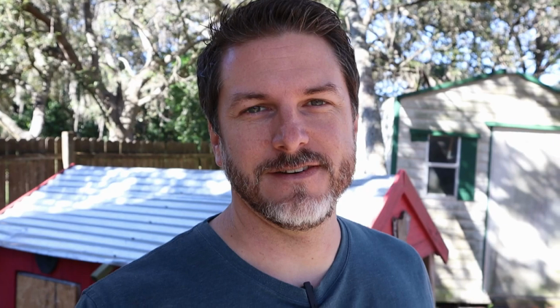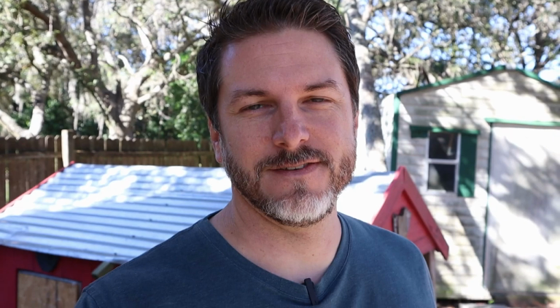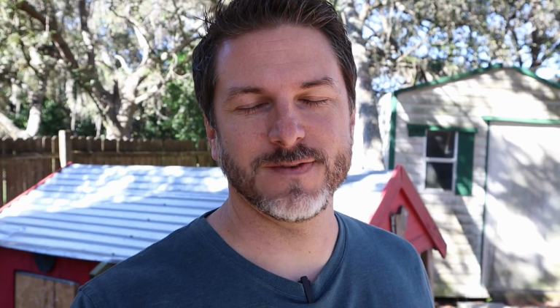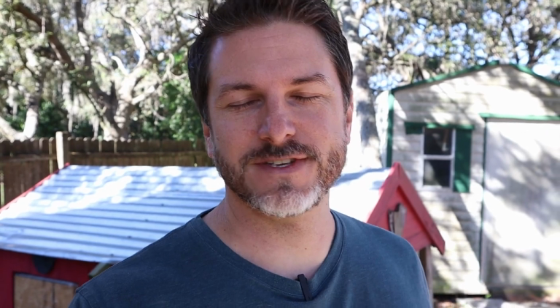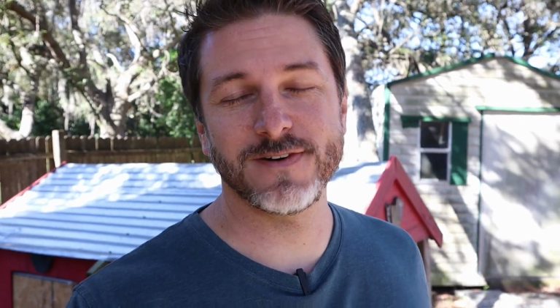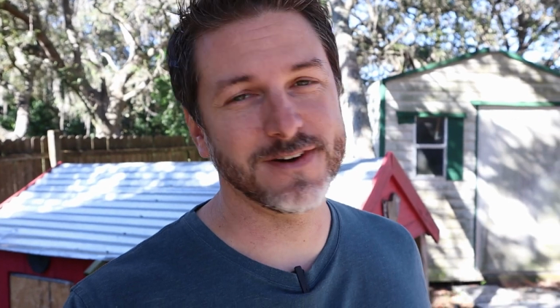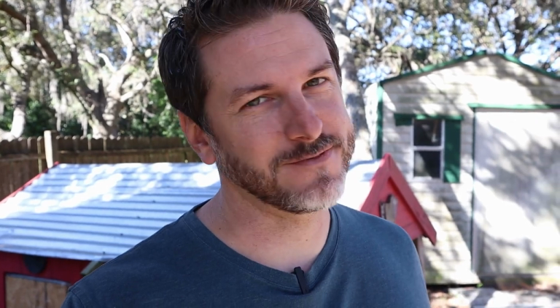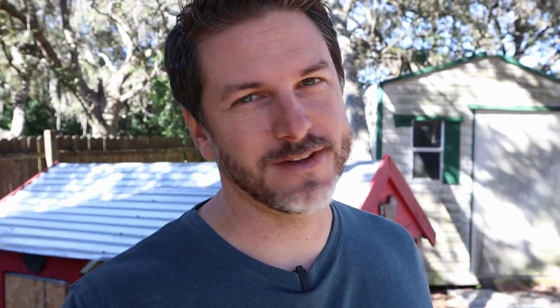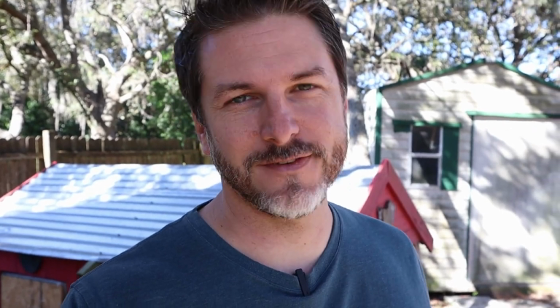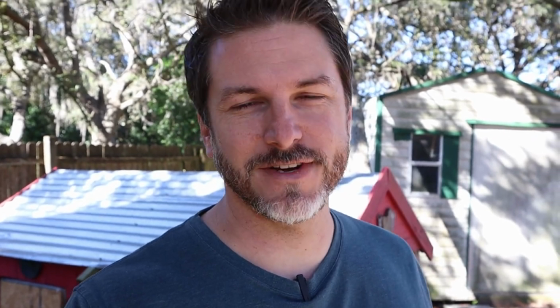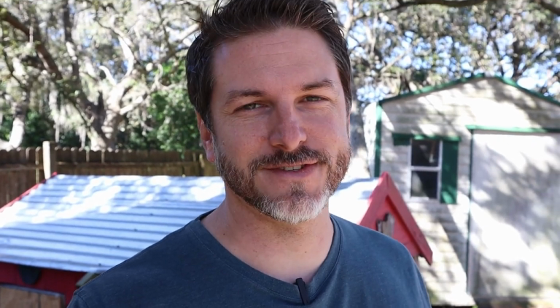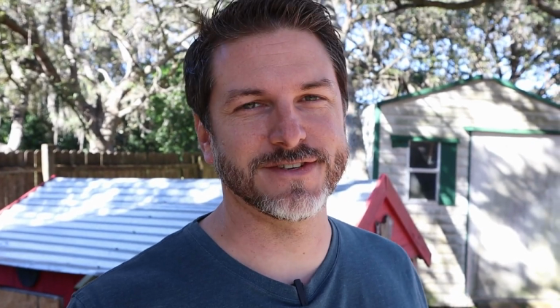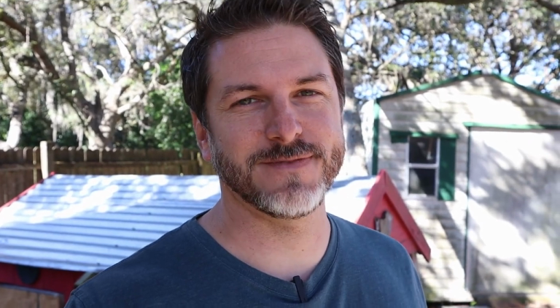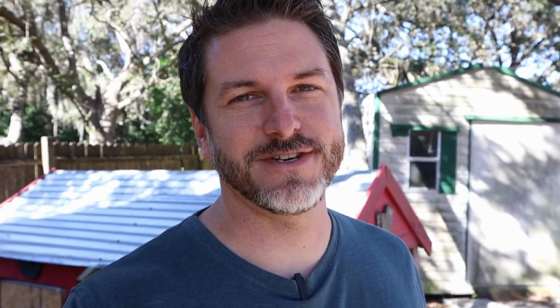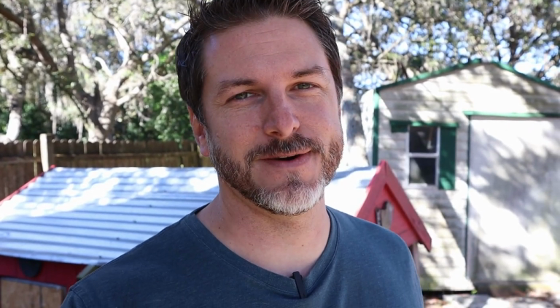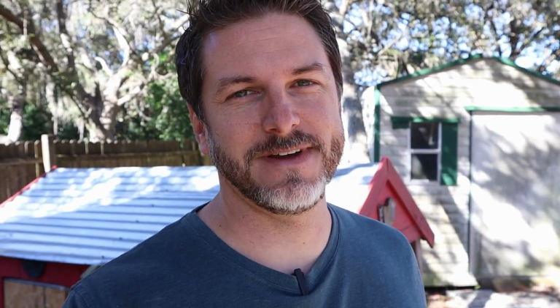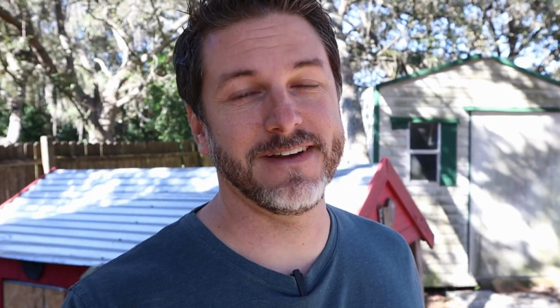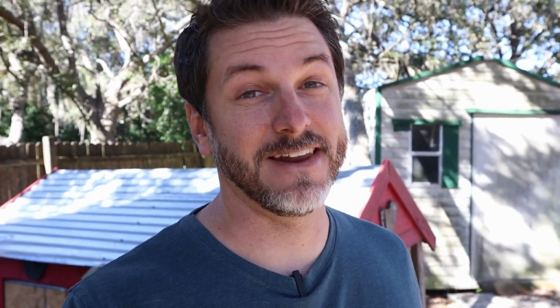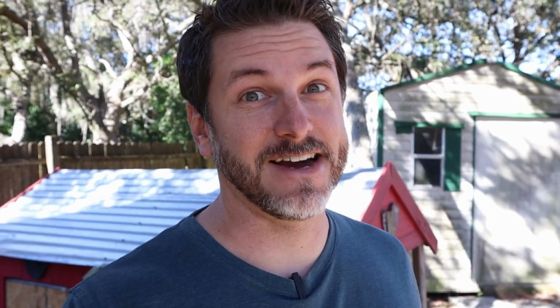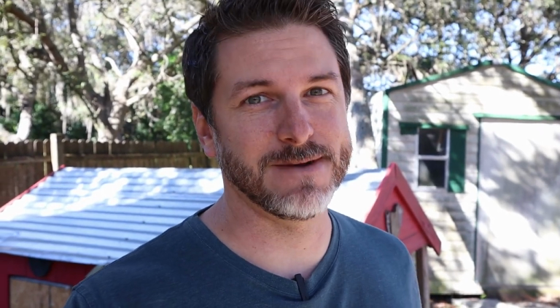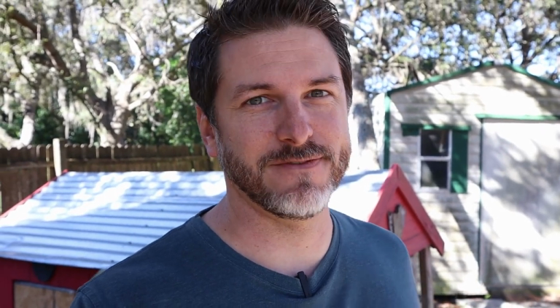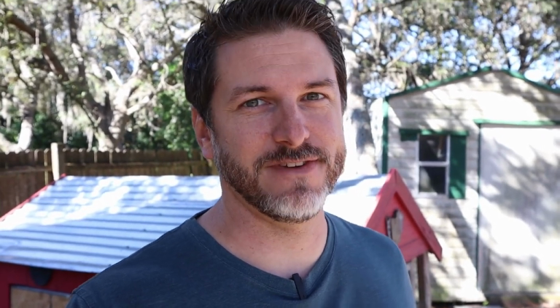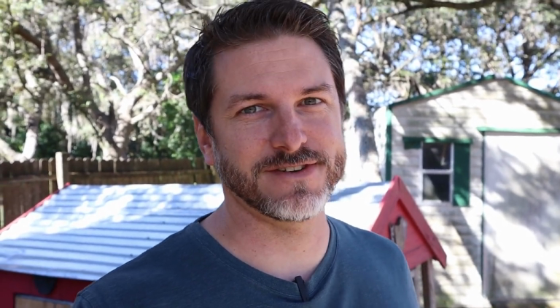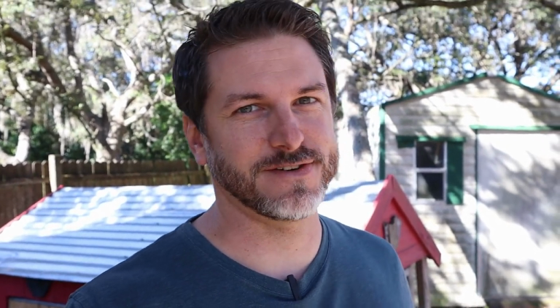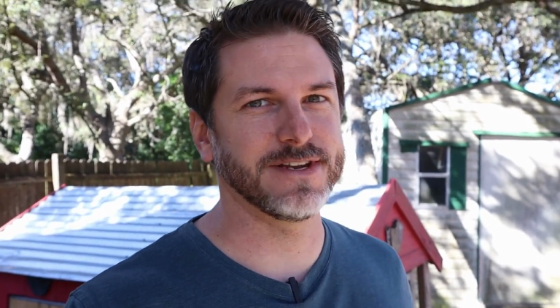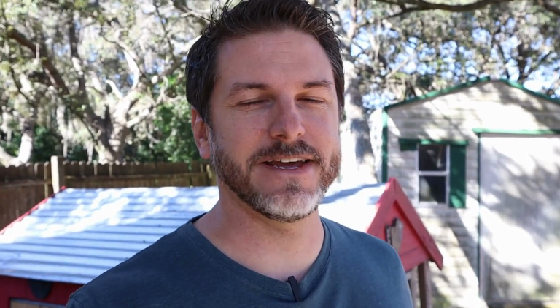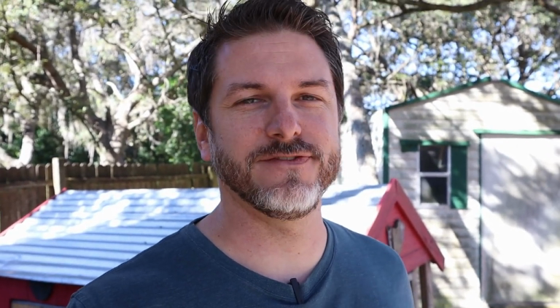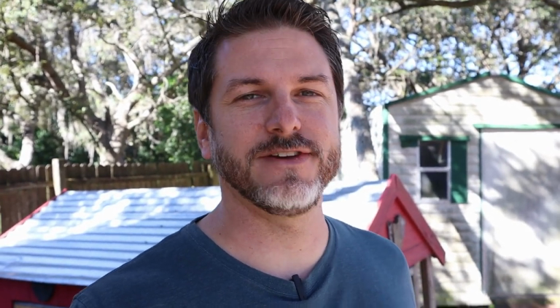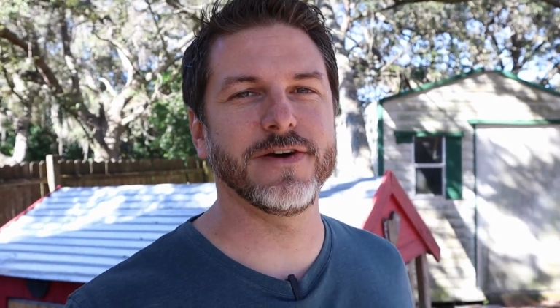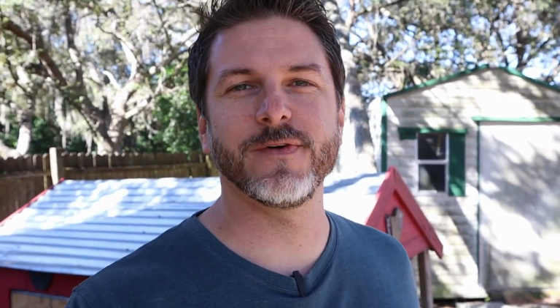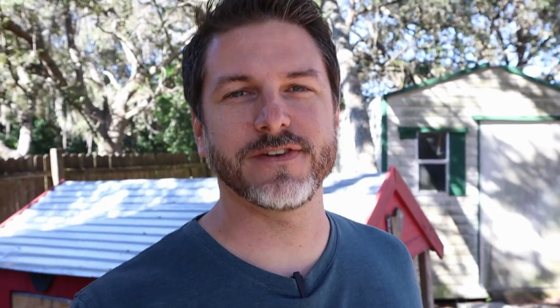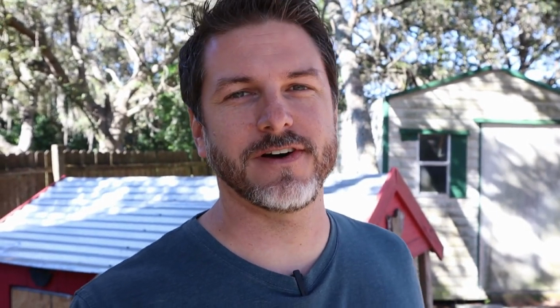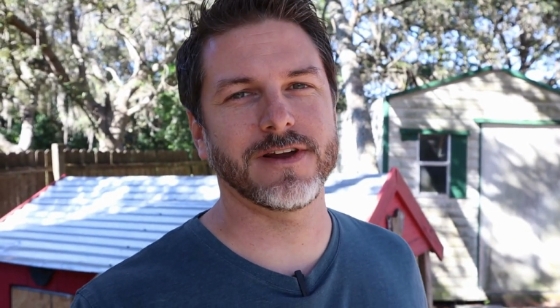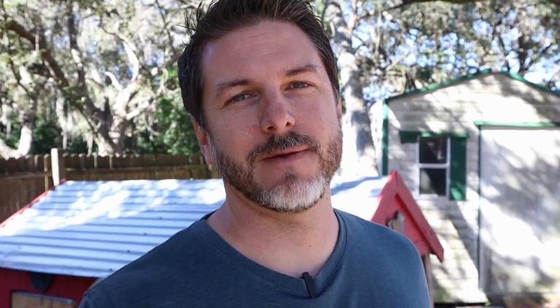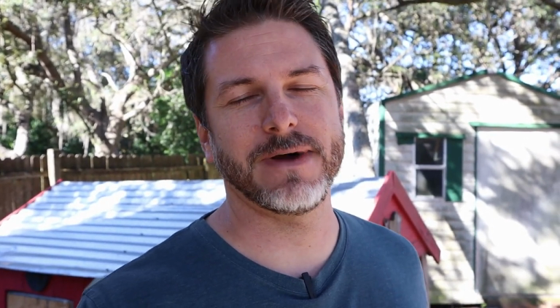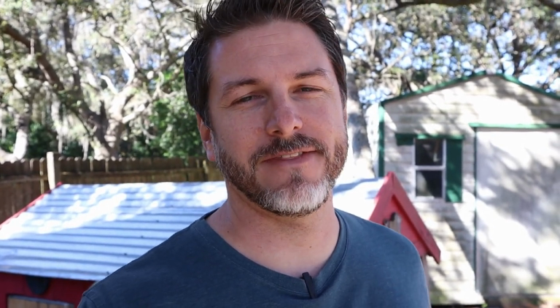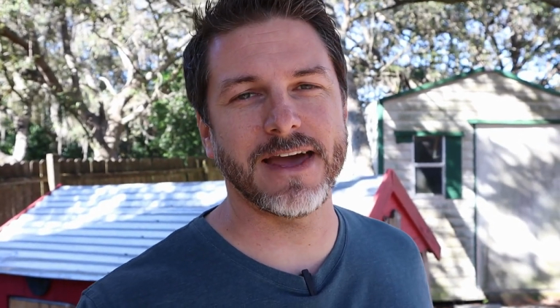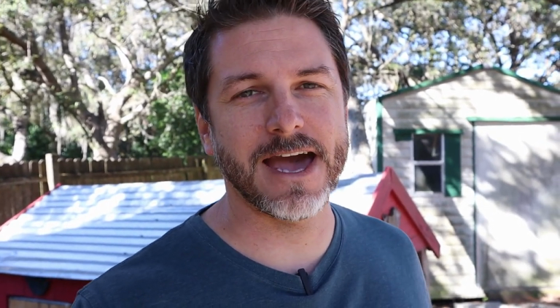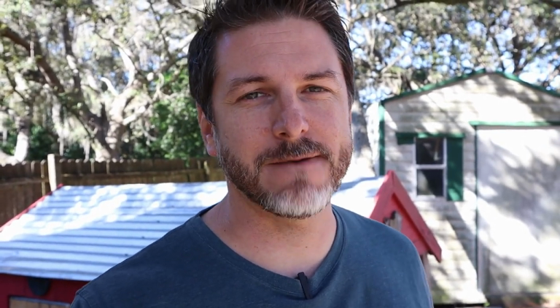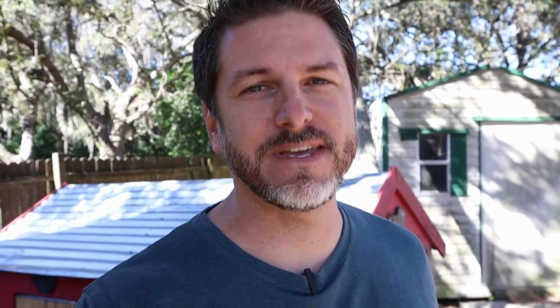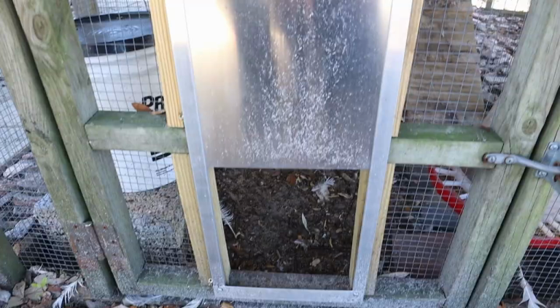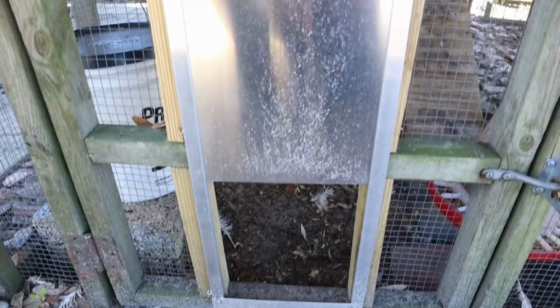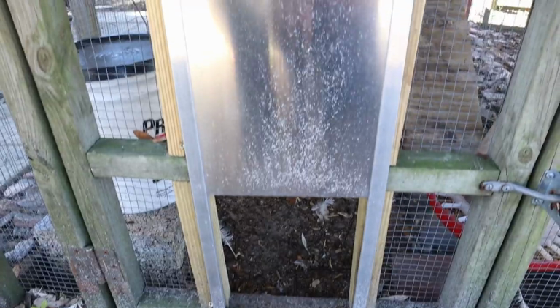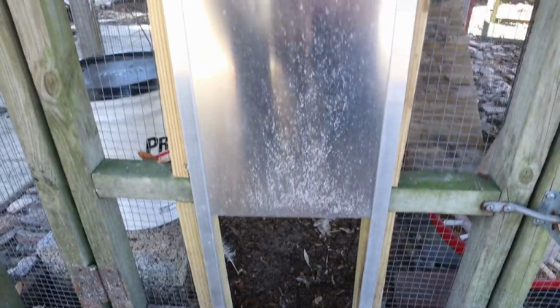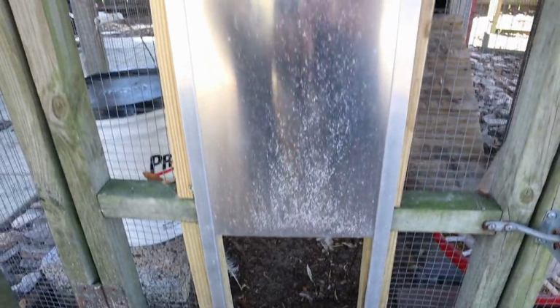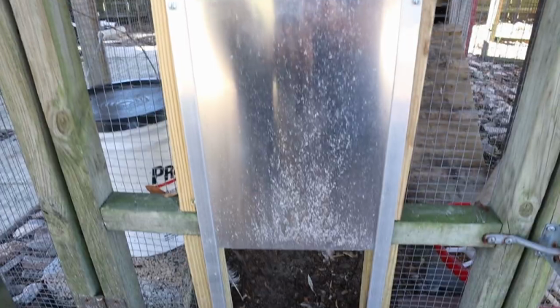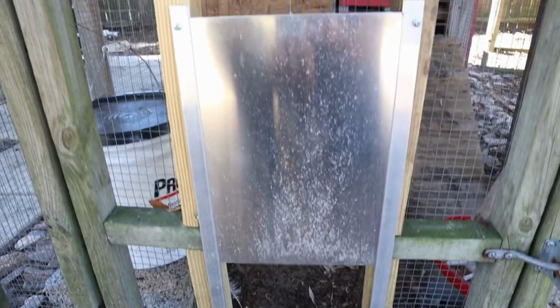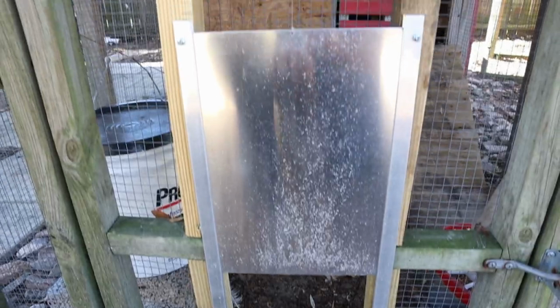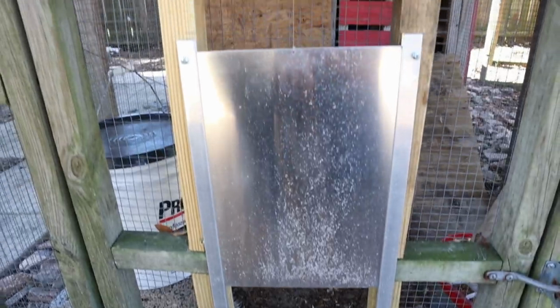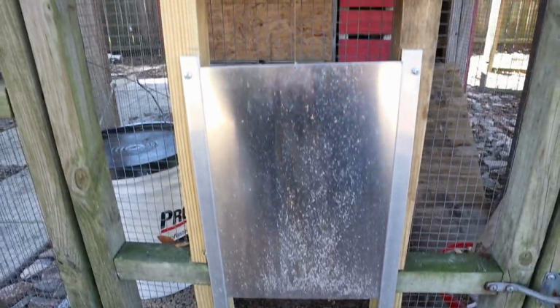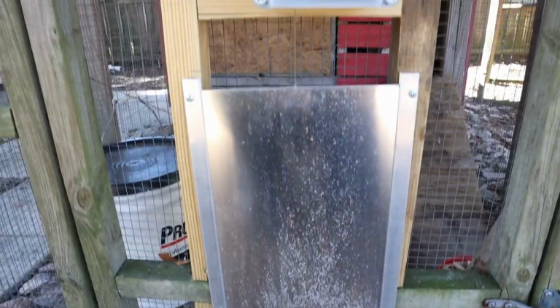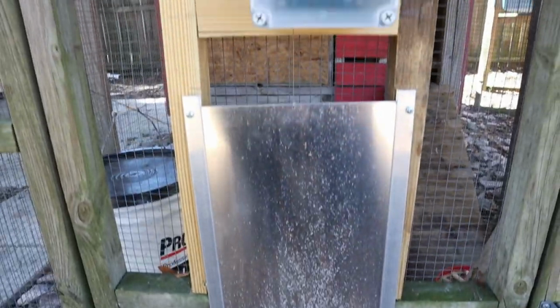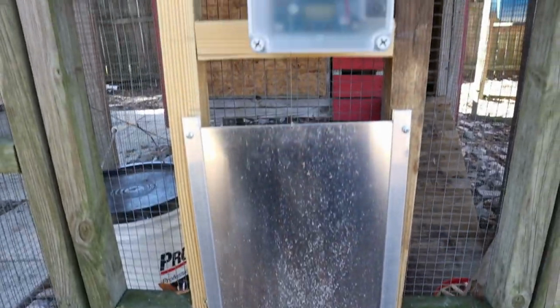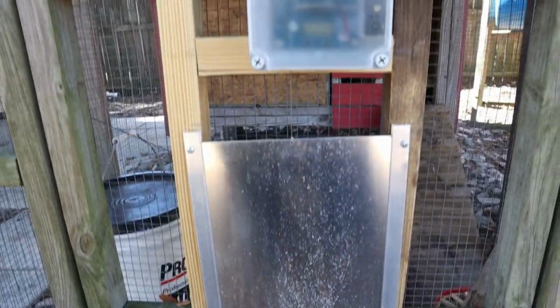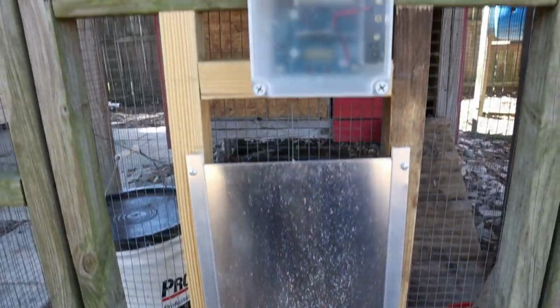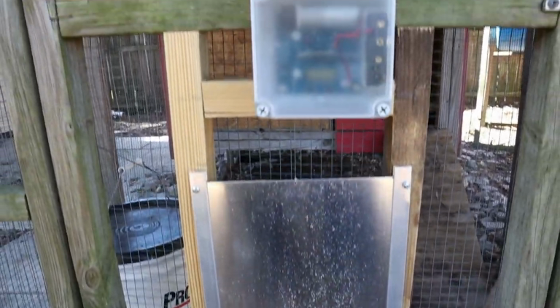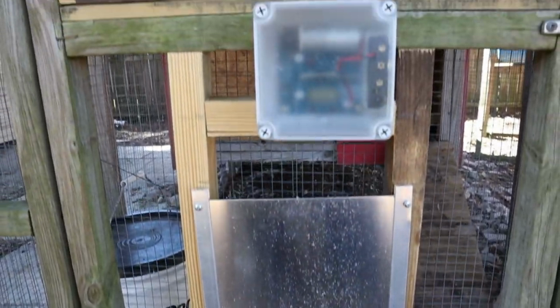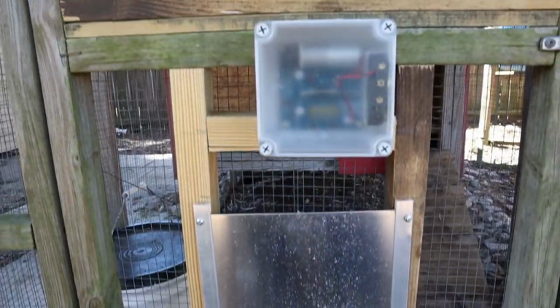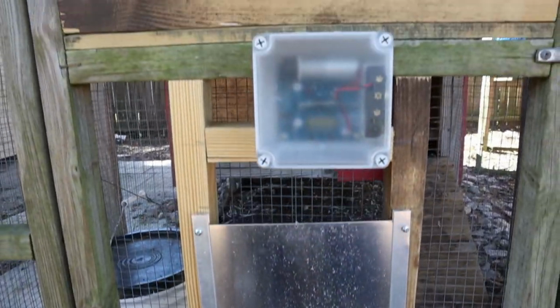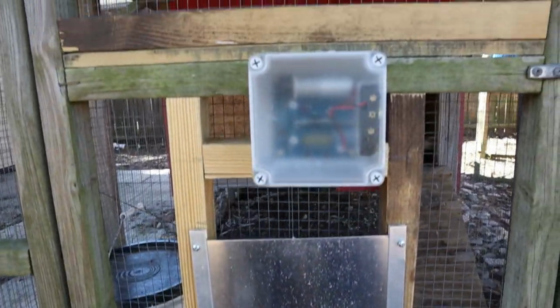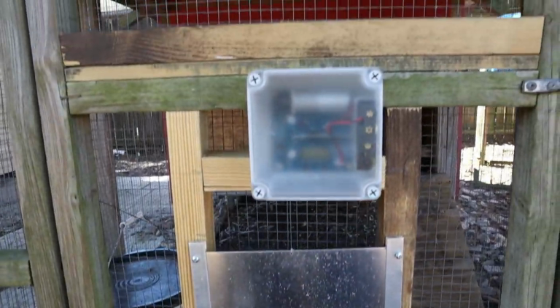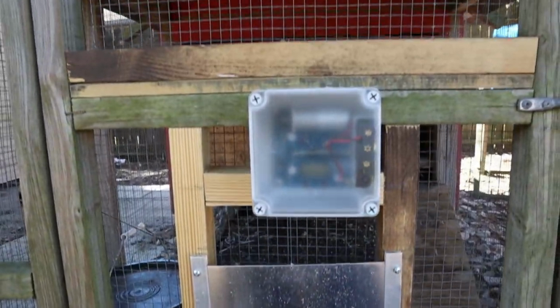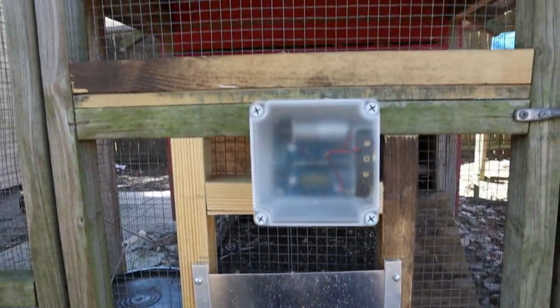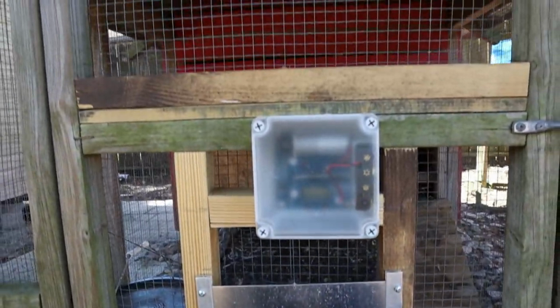What's going on fellow Fixers? I'm Jeremy and I am a Fixer. Today's video we're talking about the Happy Hen House Chicken Coop Automatic Door Opener.